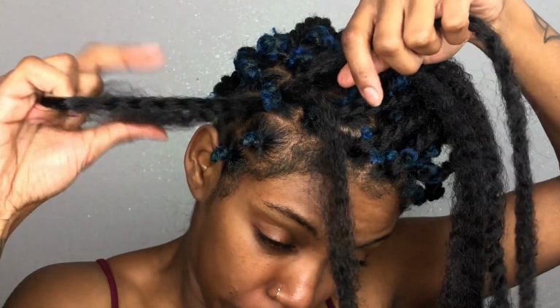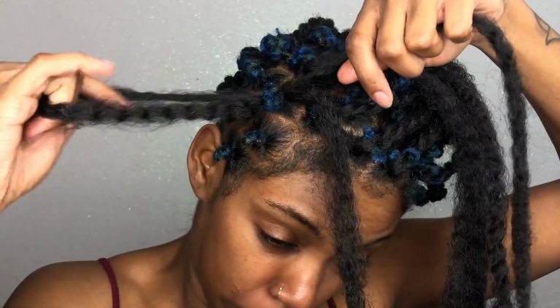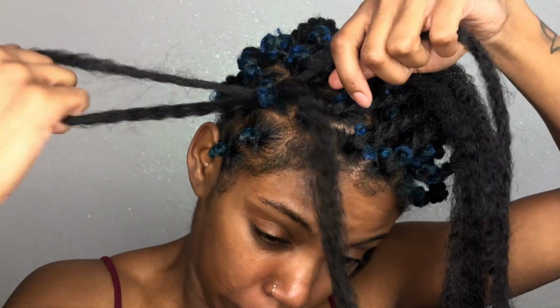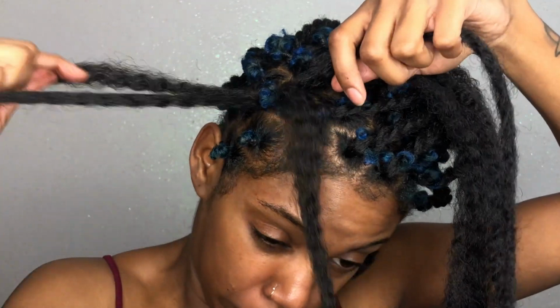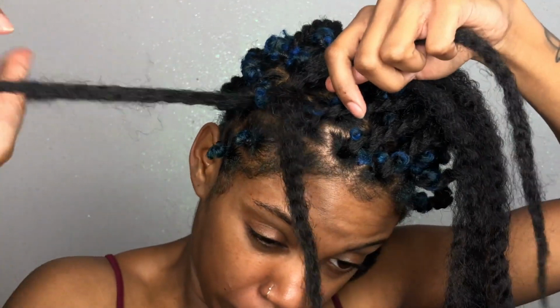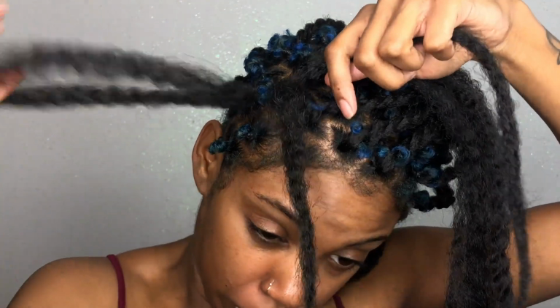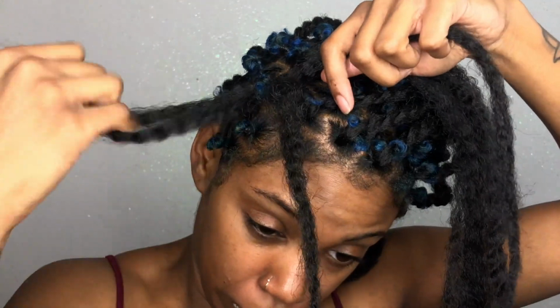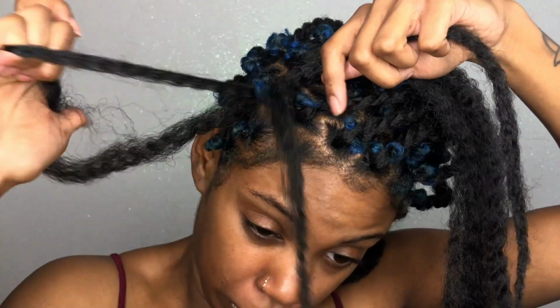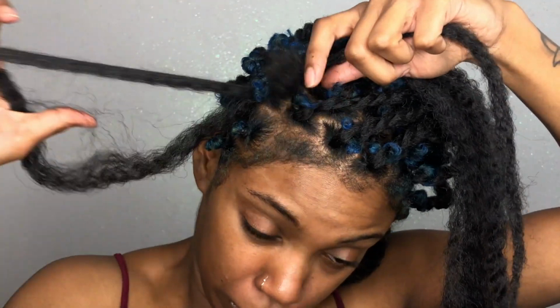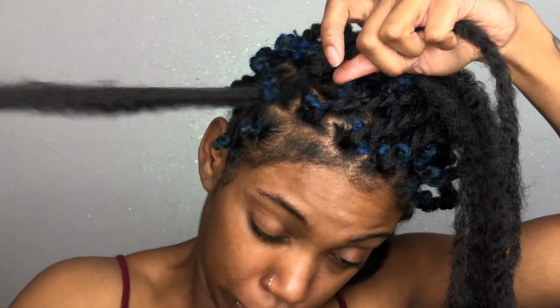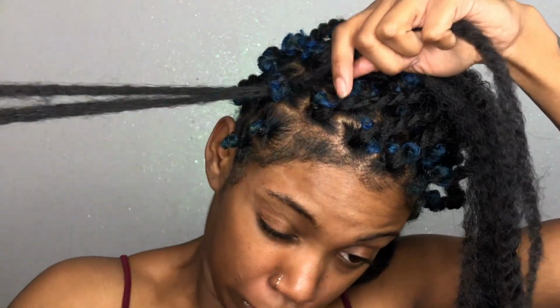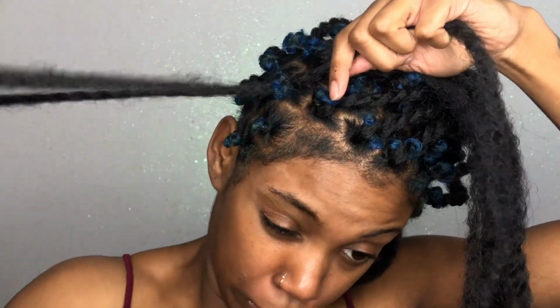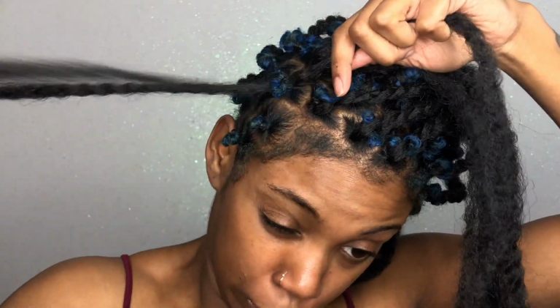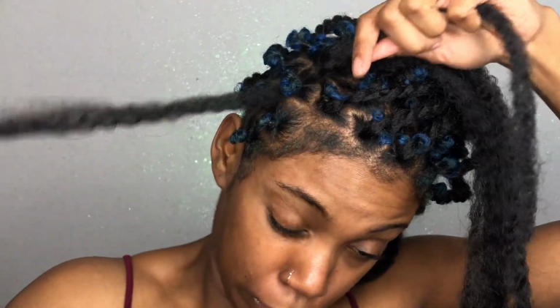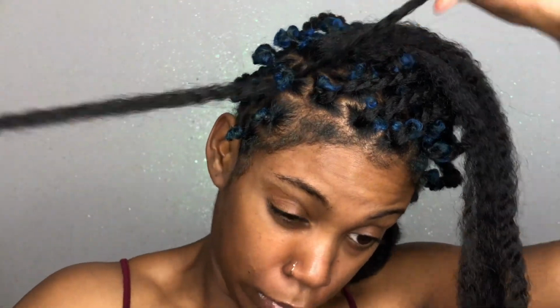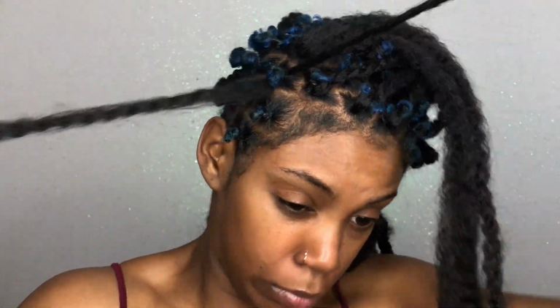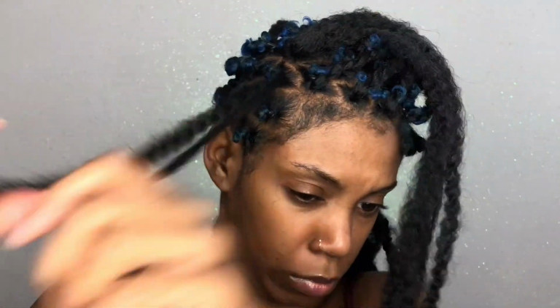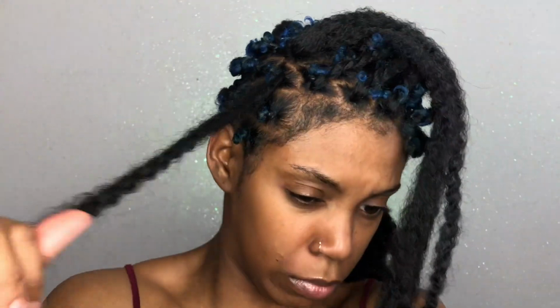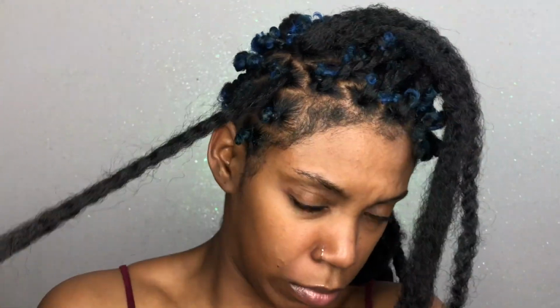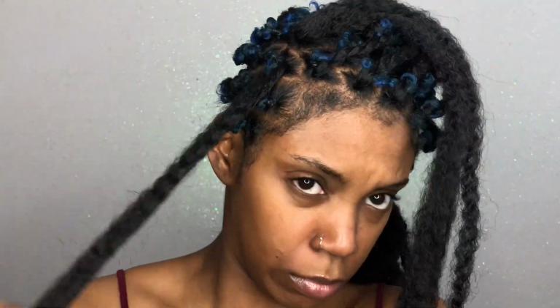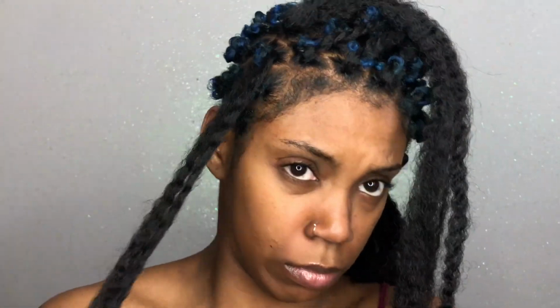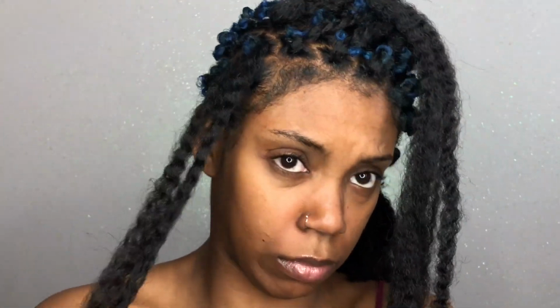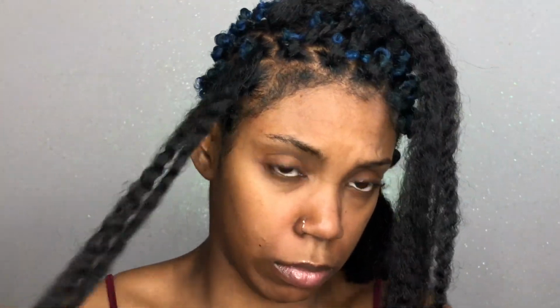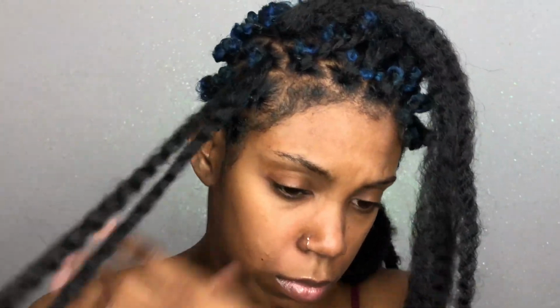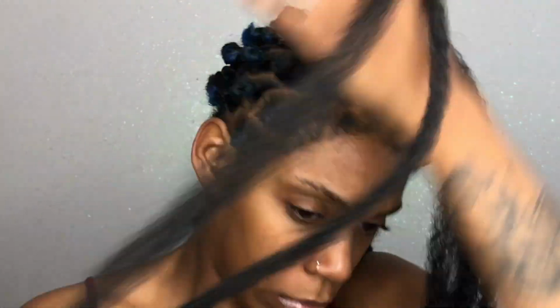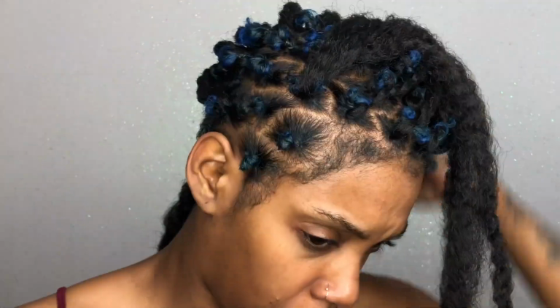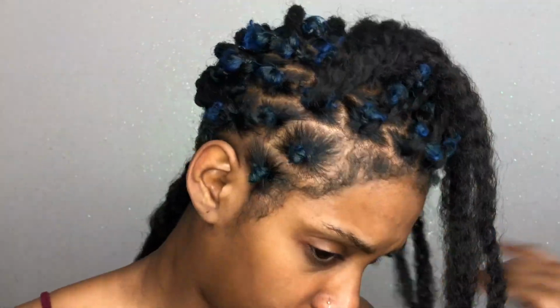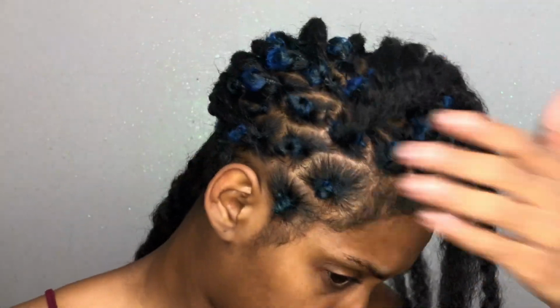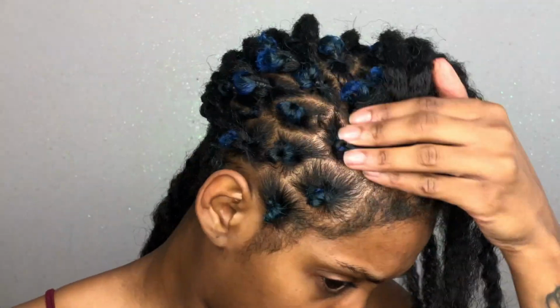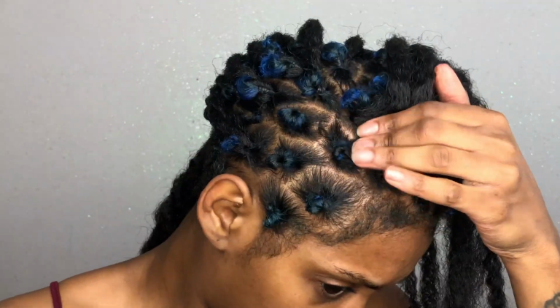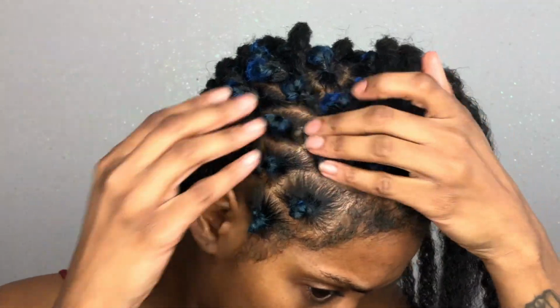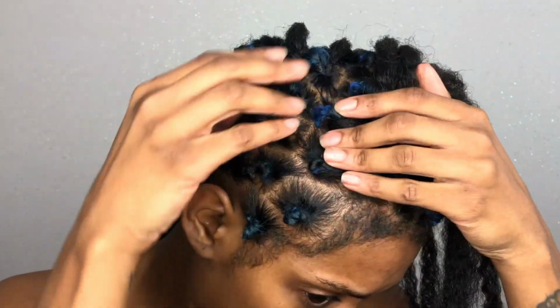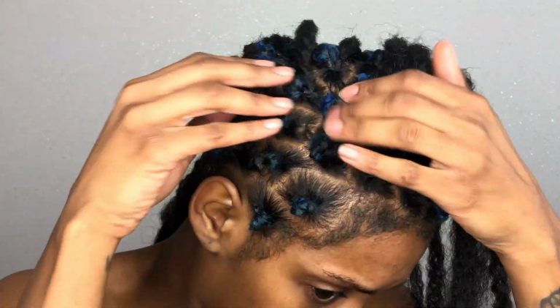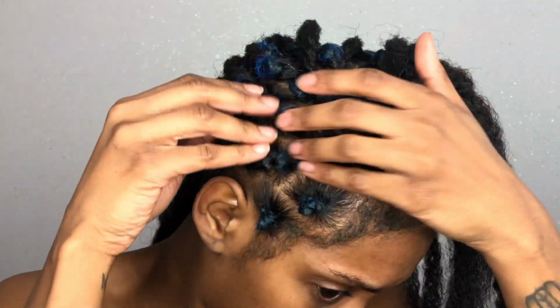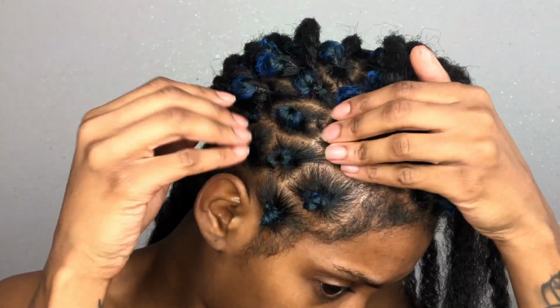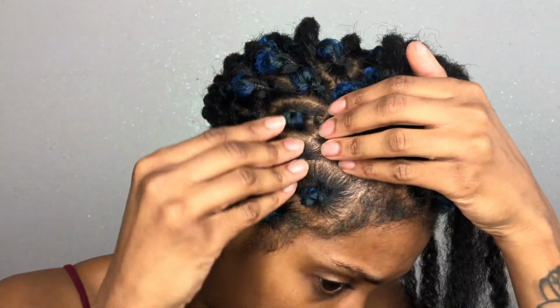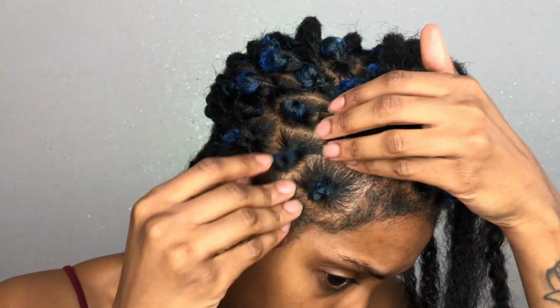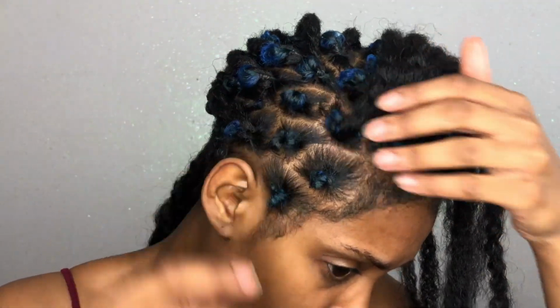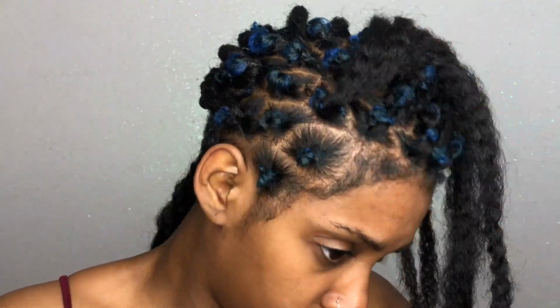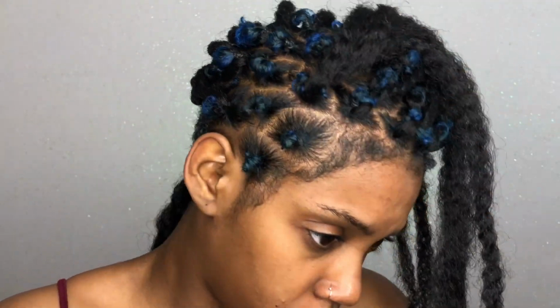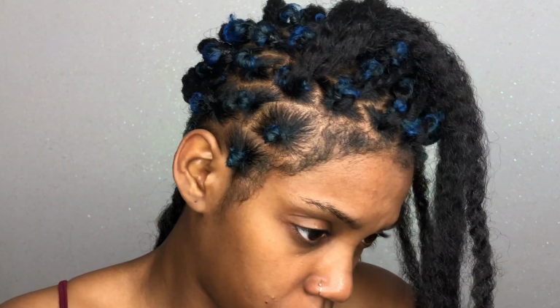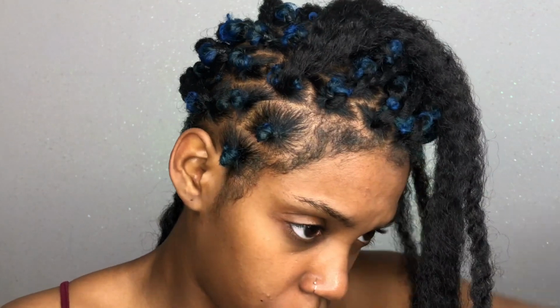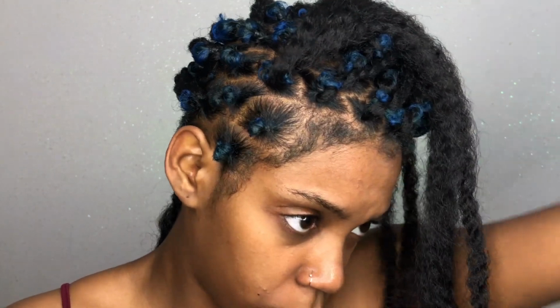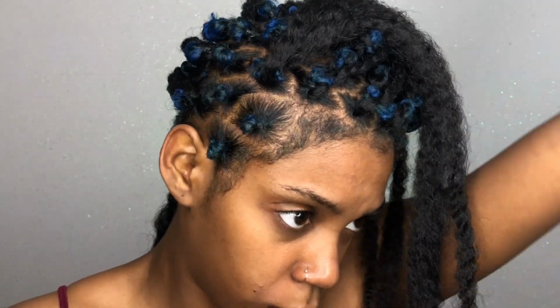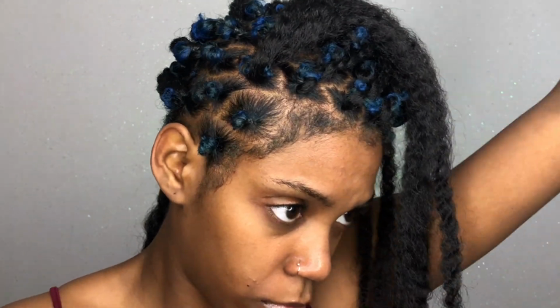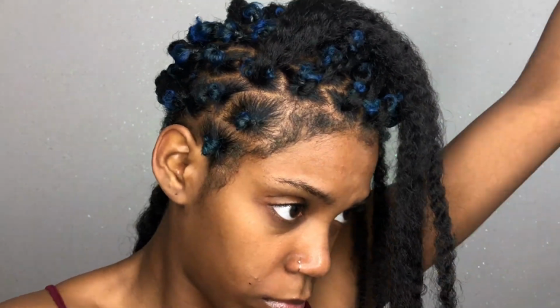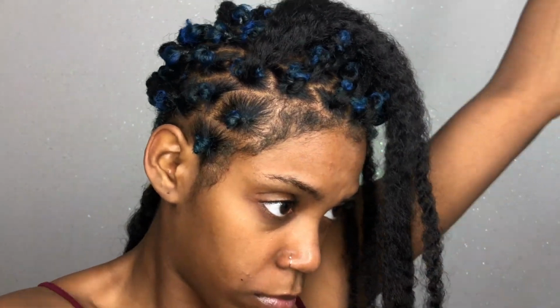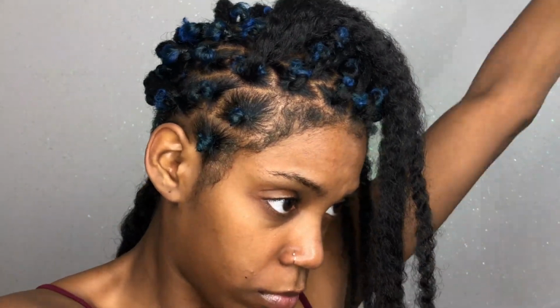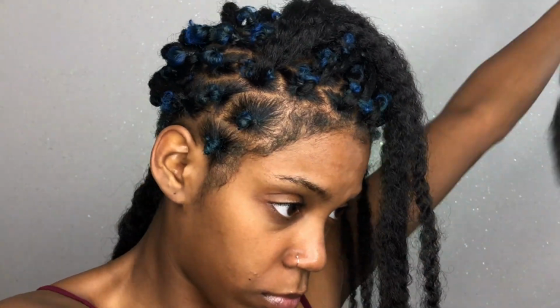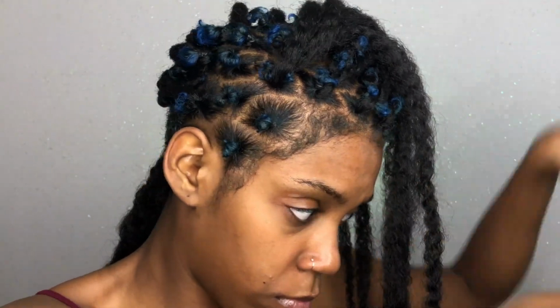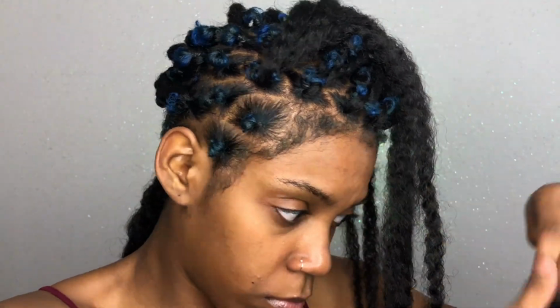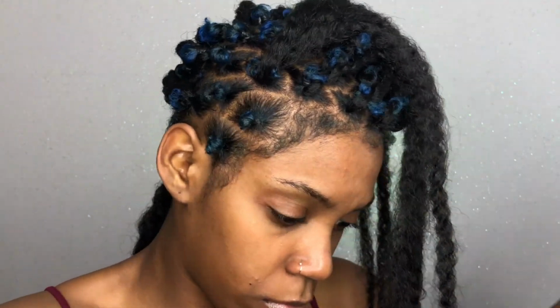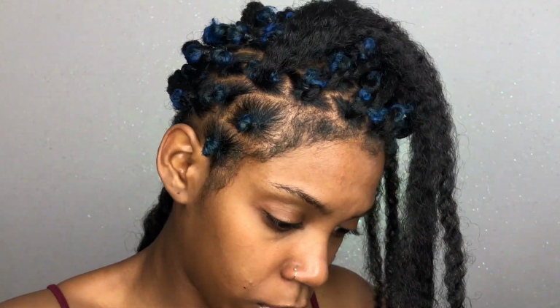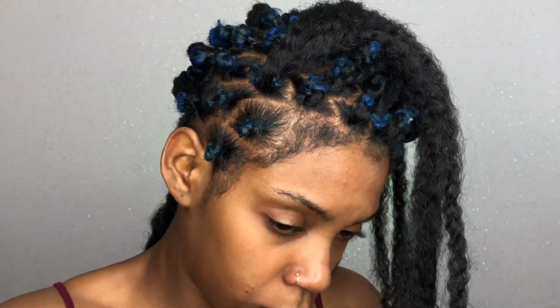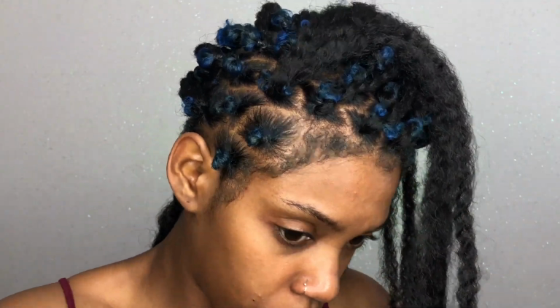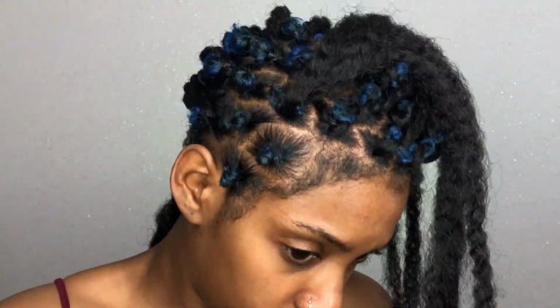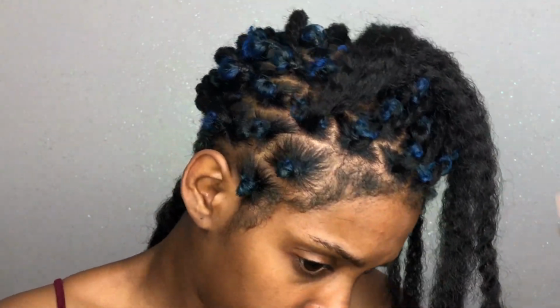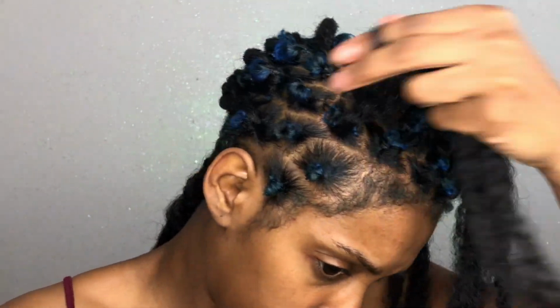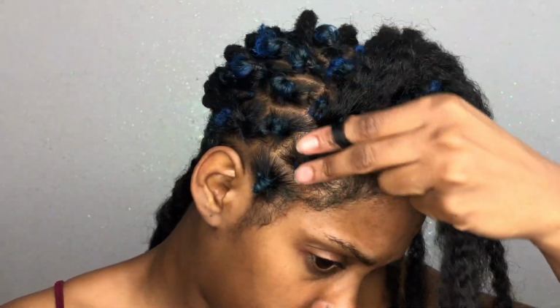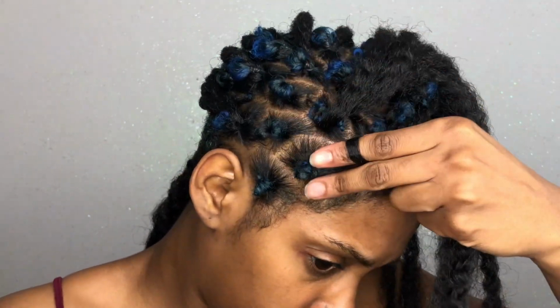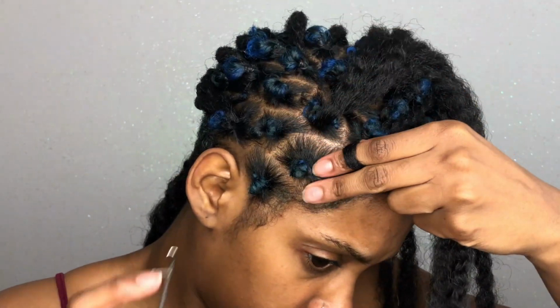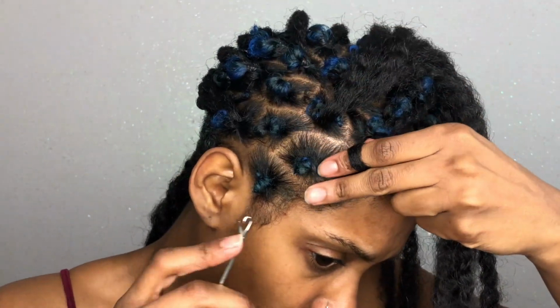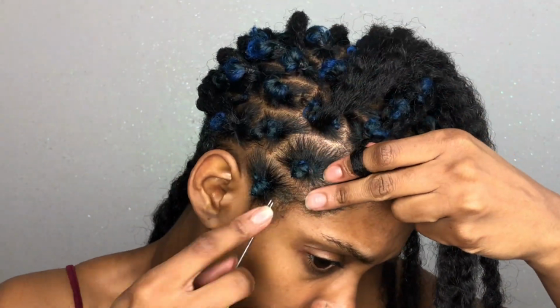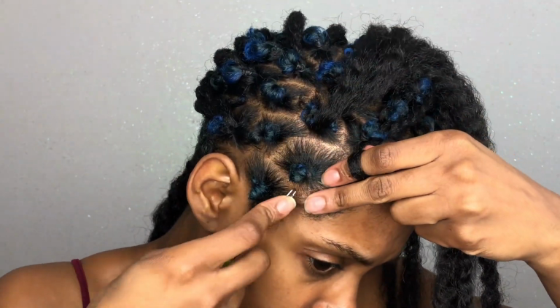This process is just really annoying. As you guys can see by my face, I don't really like the feeling of pulling hair through my own hair — it feels really weird.